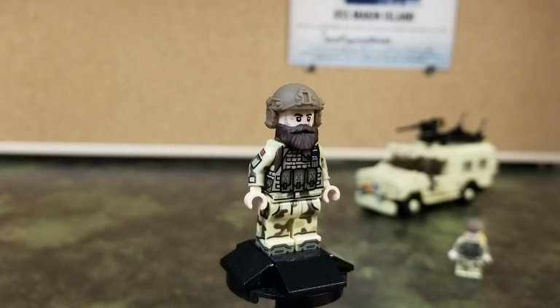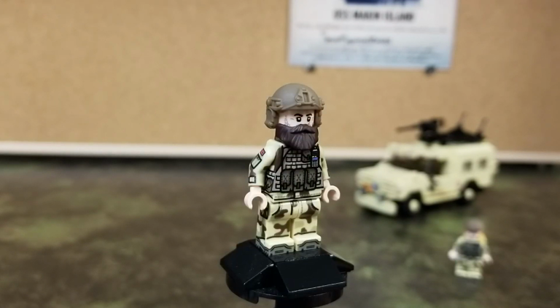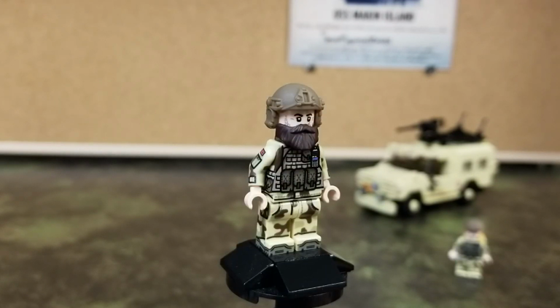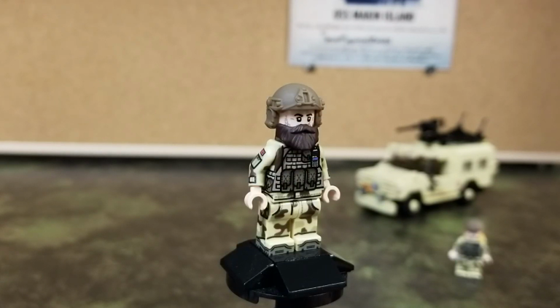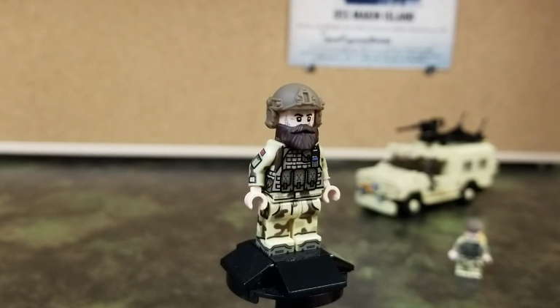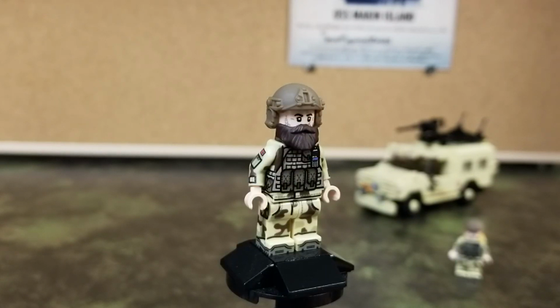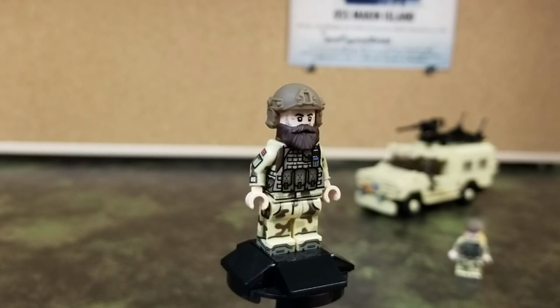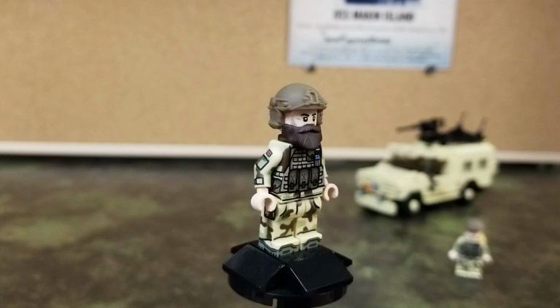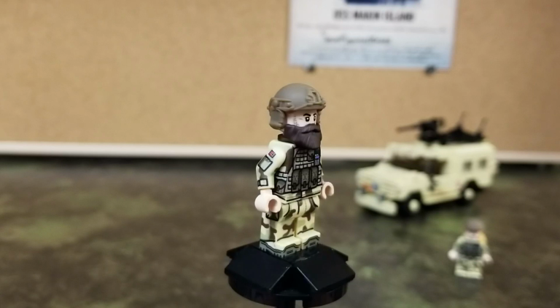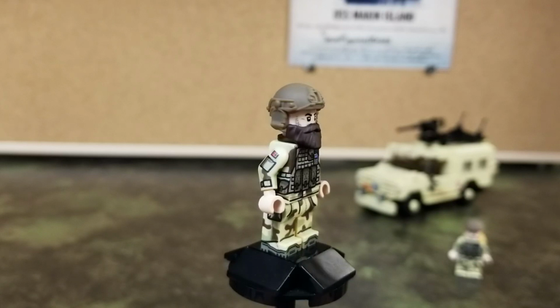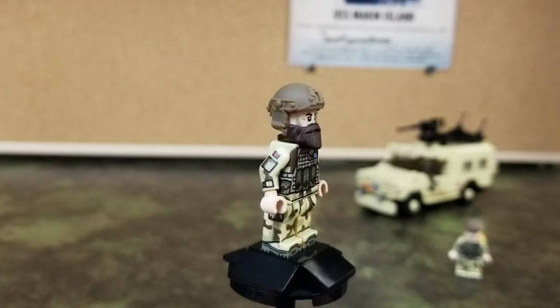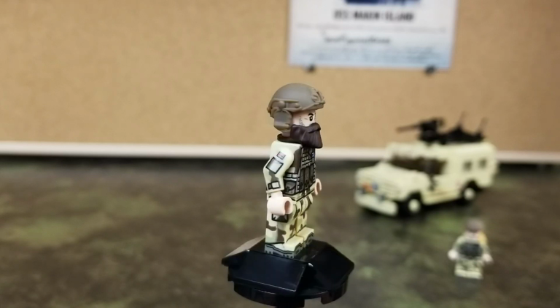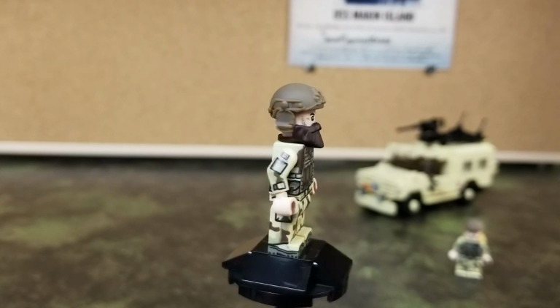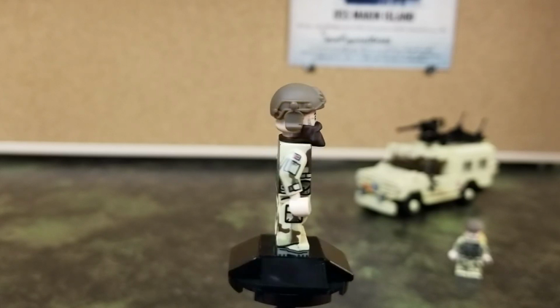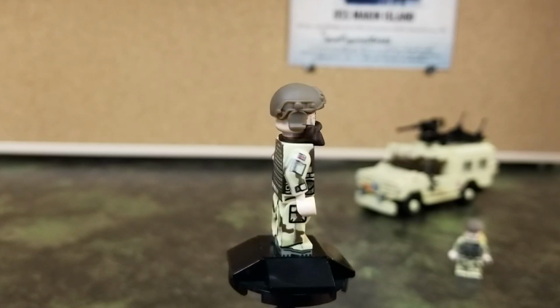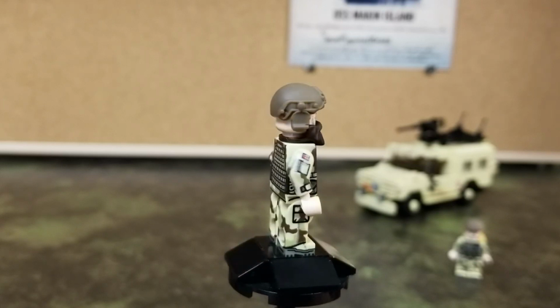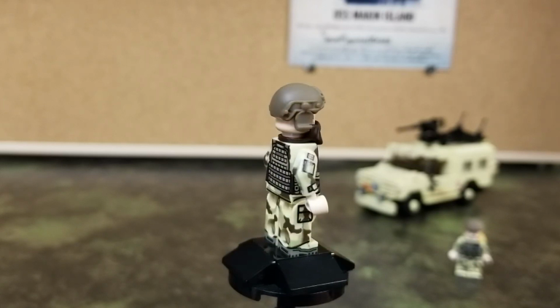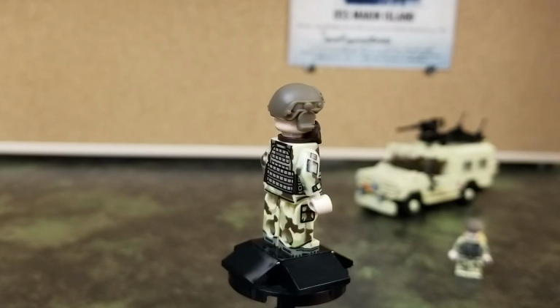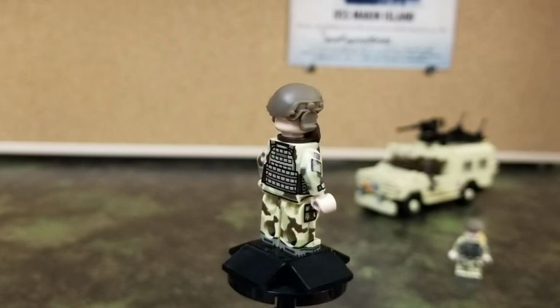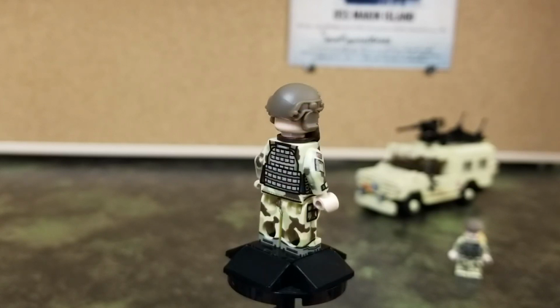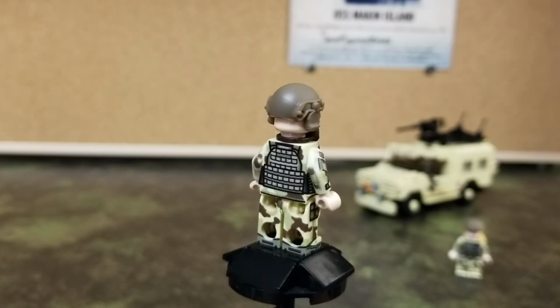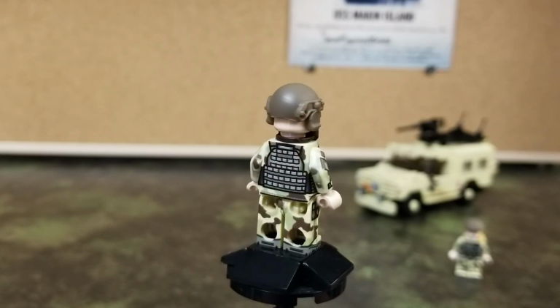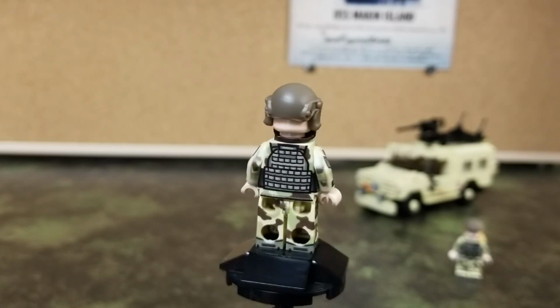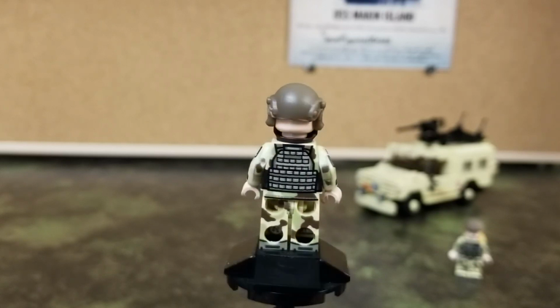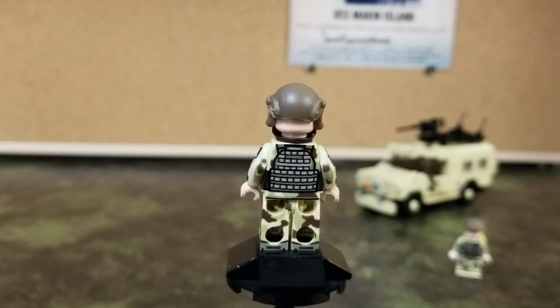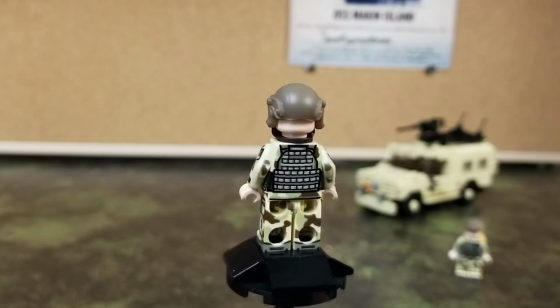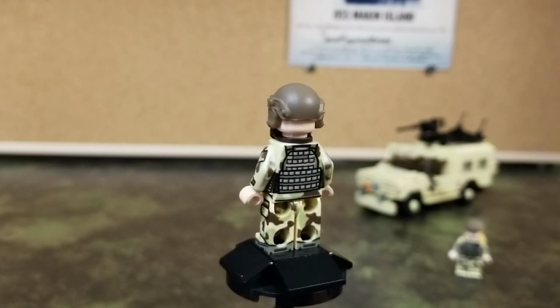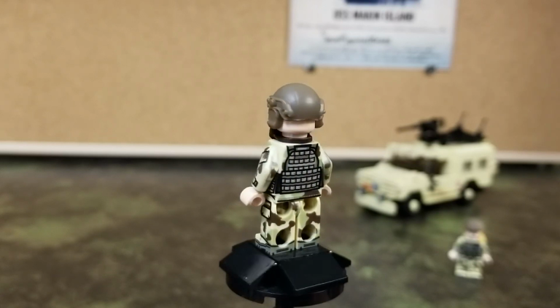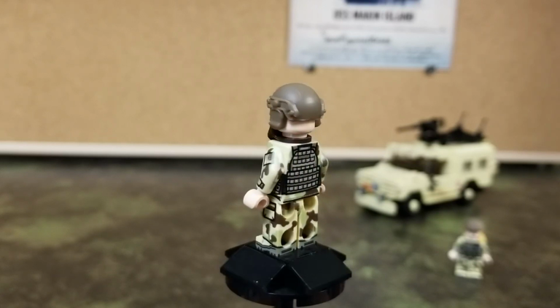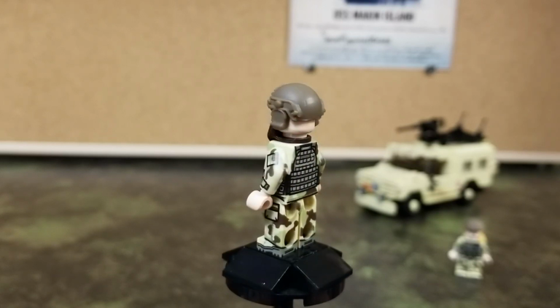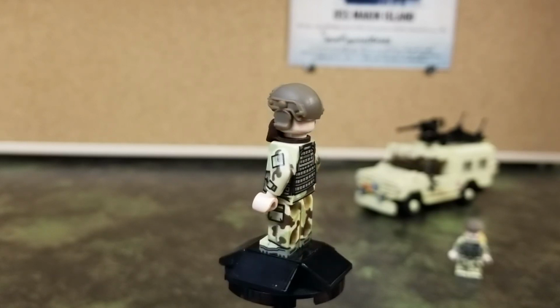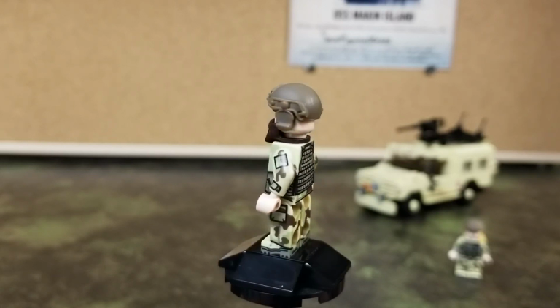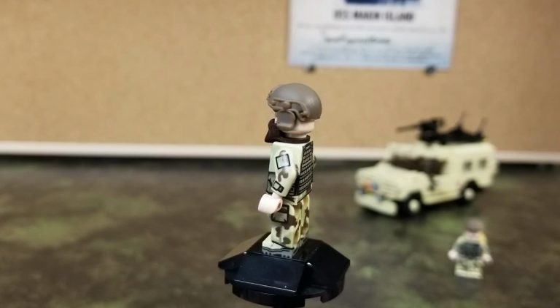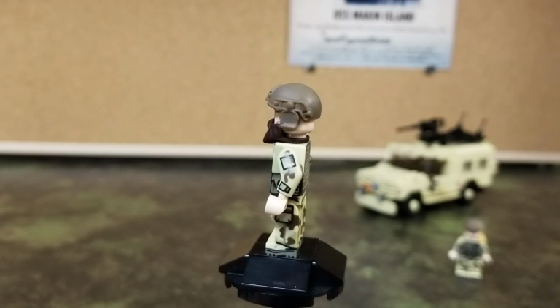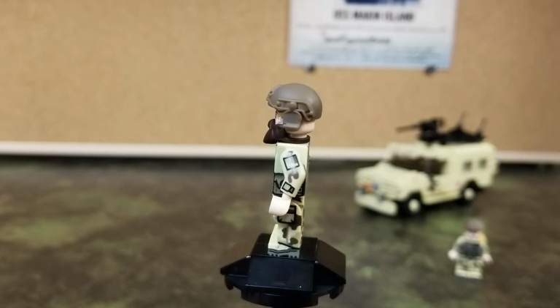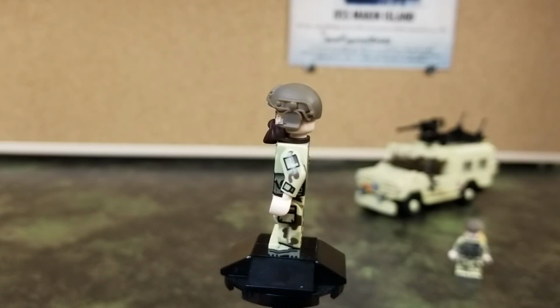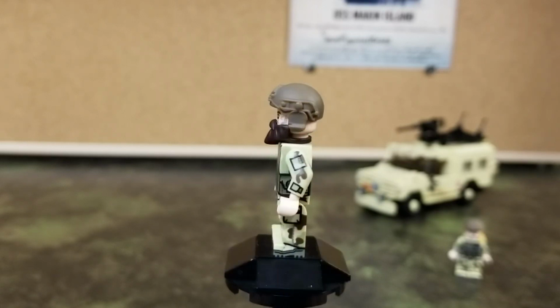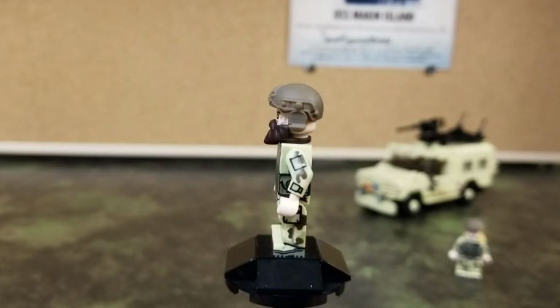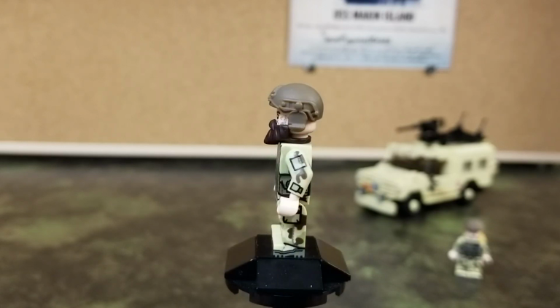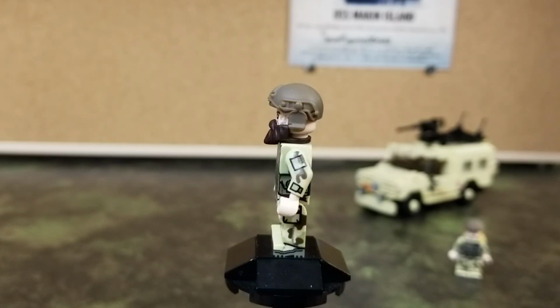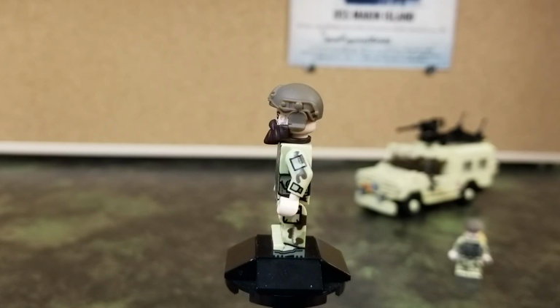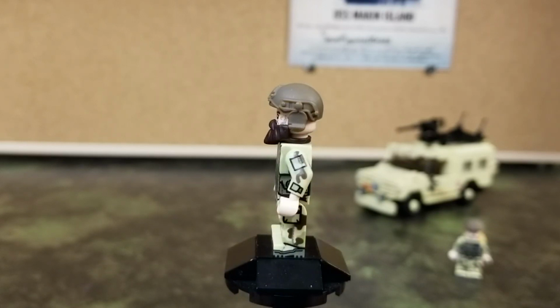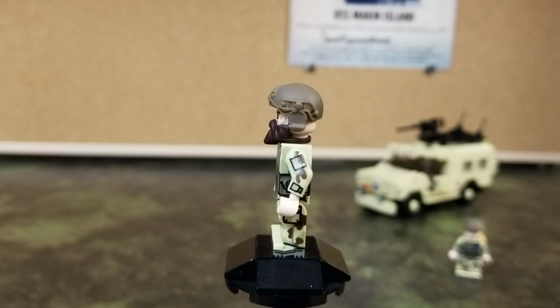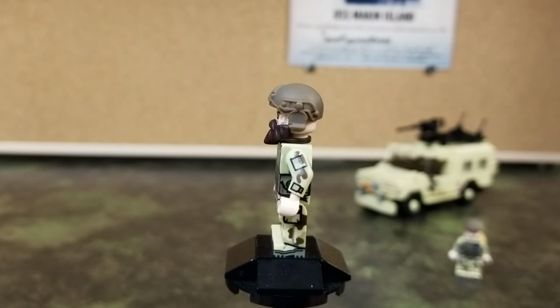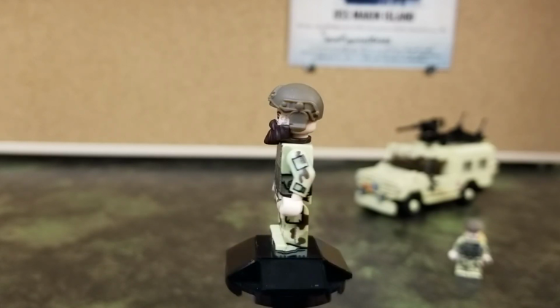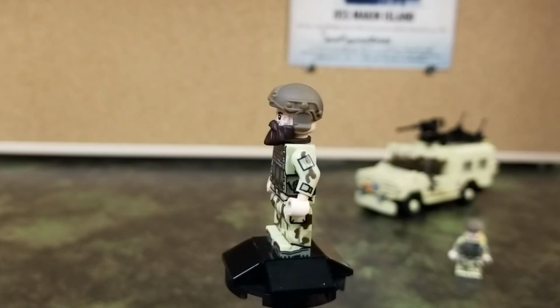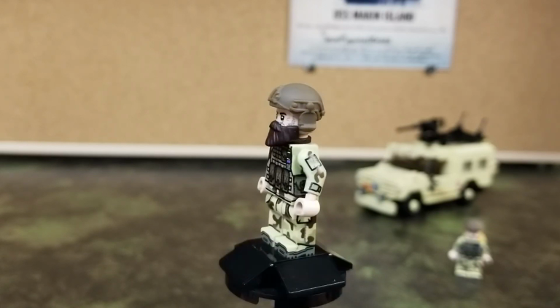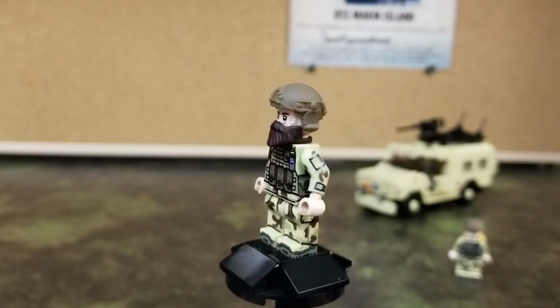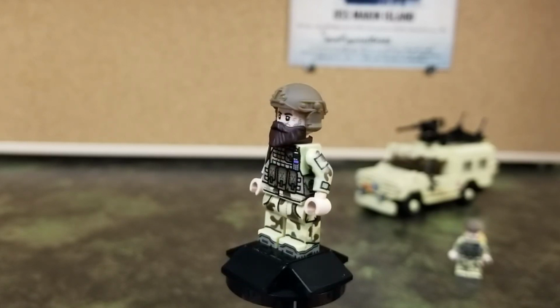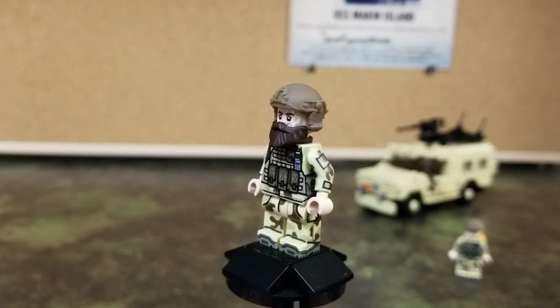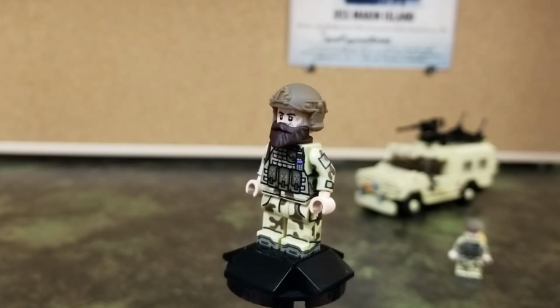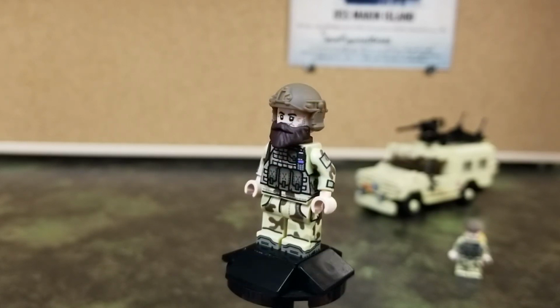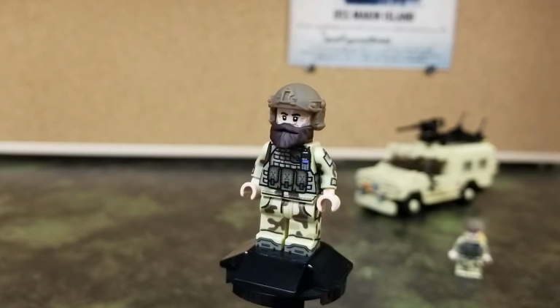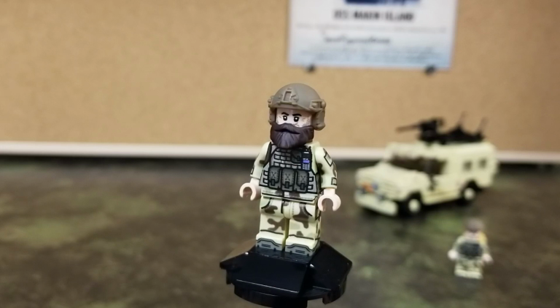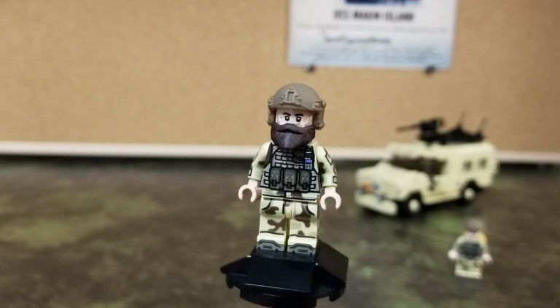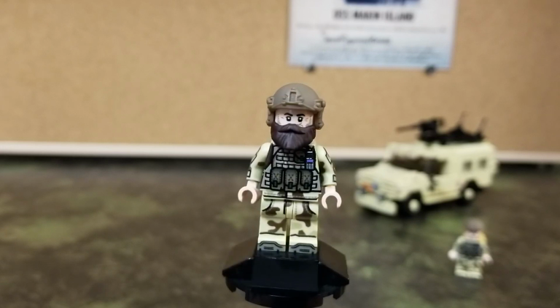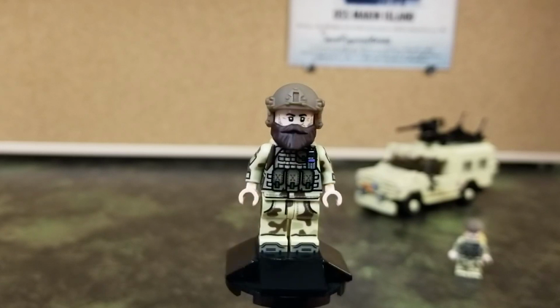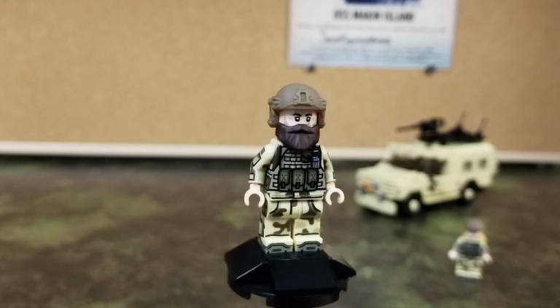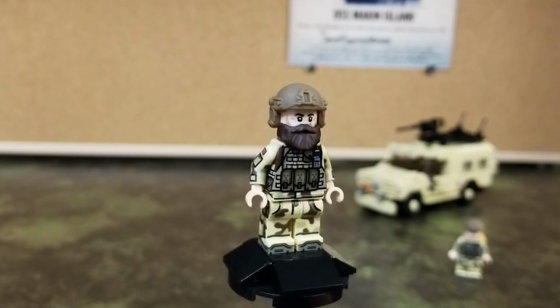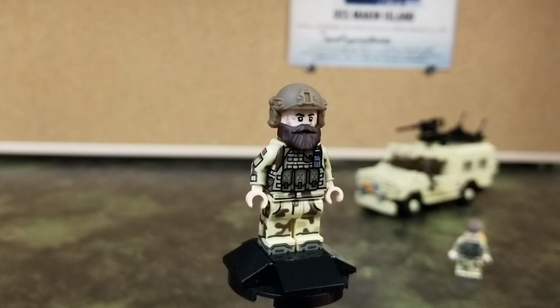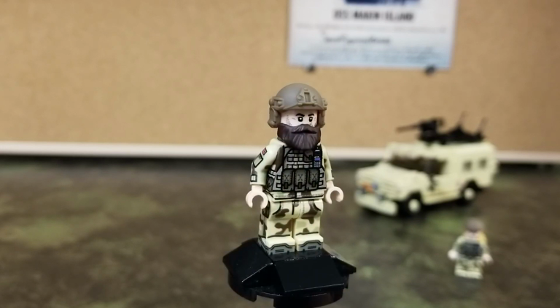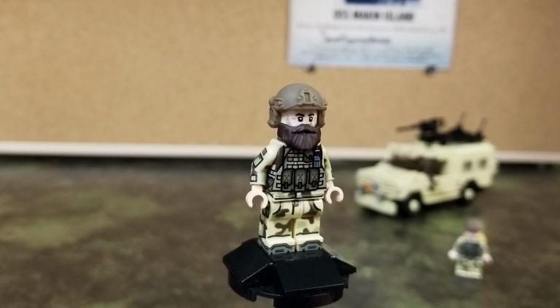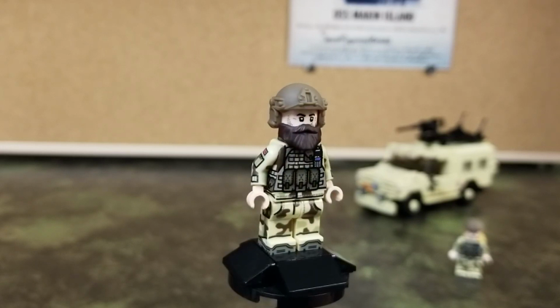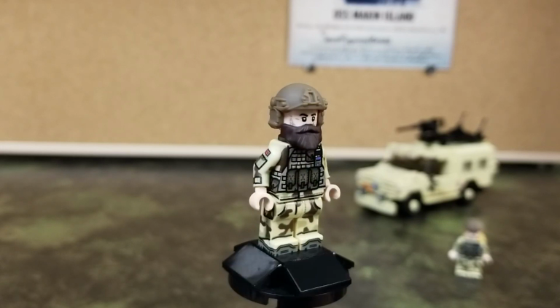And here's the second minifig with this set. Really like the detail on the beard.